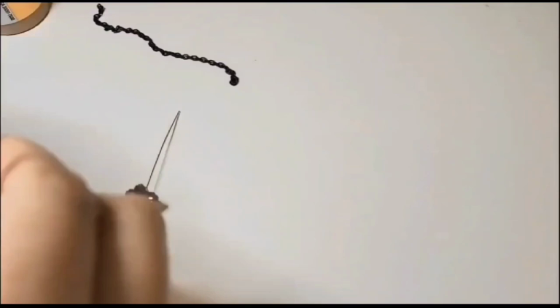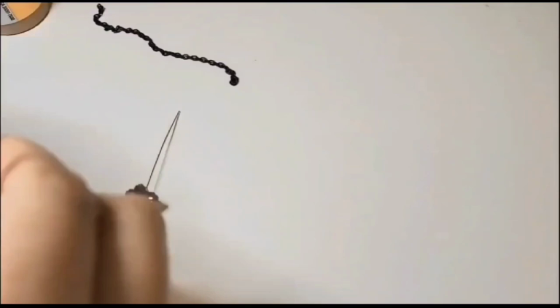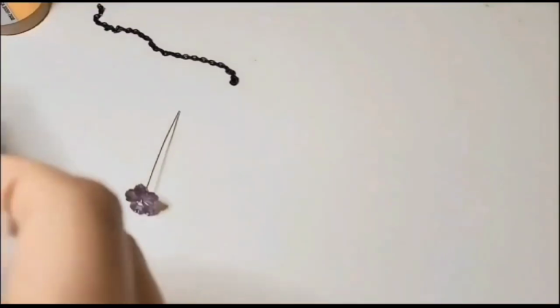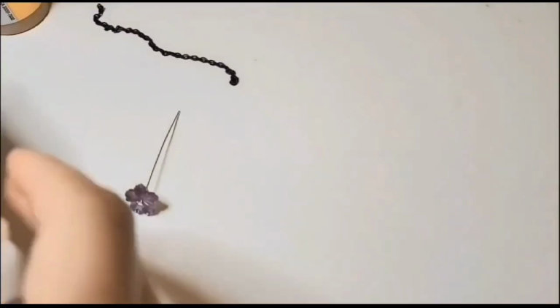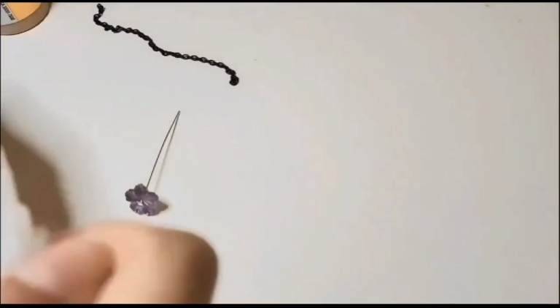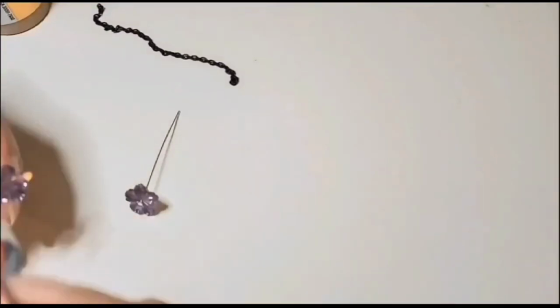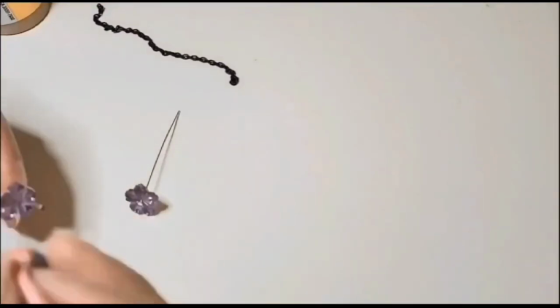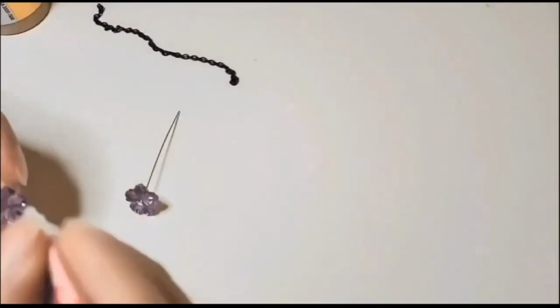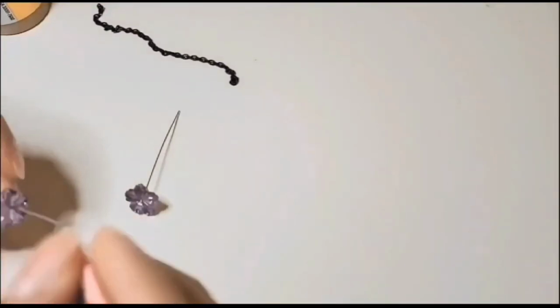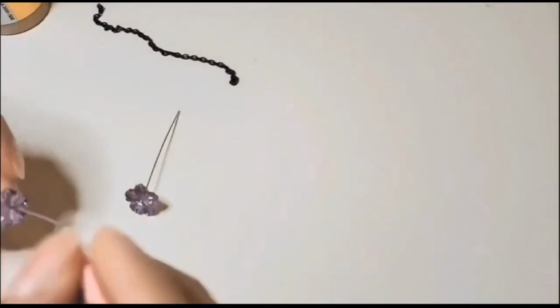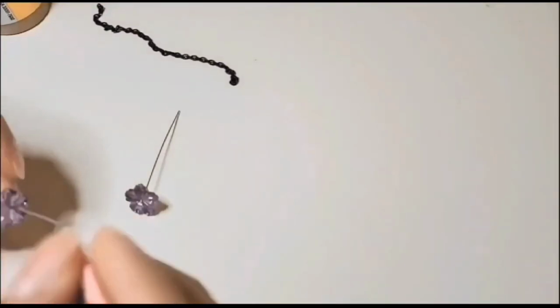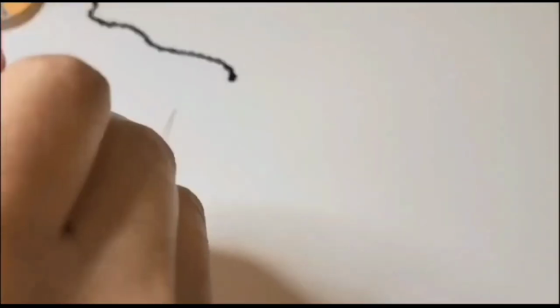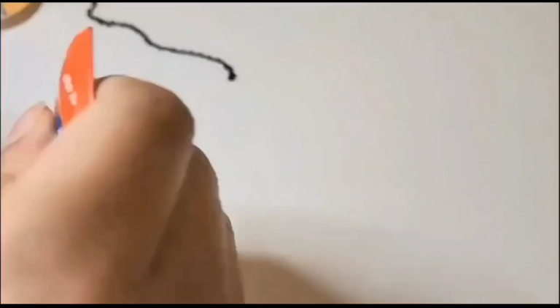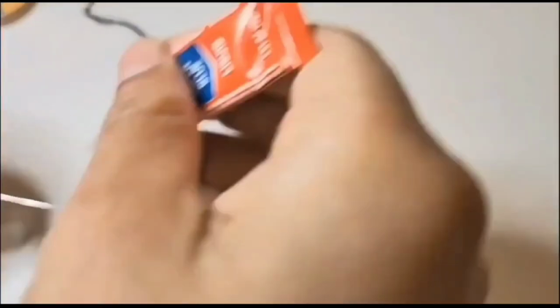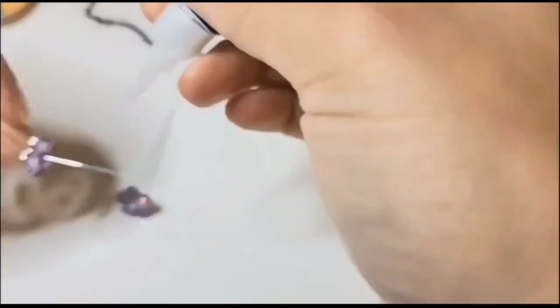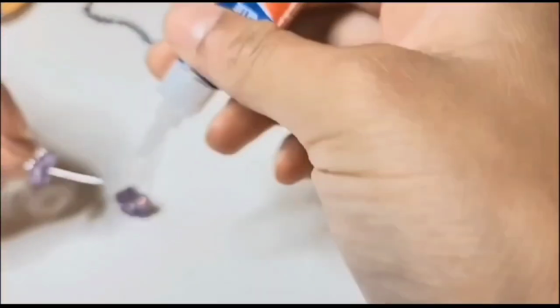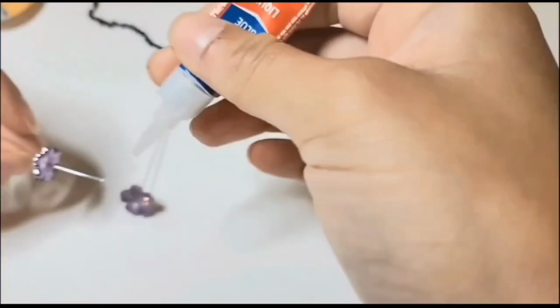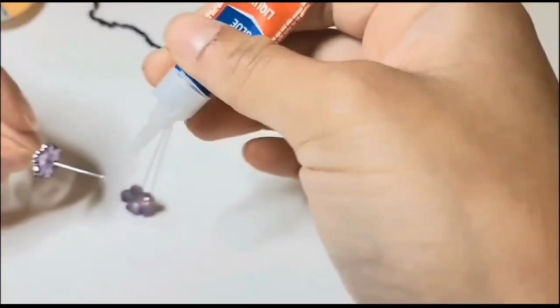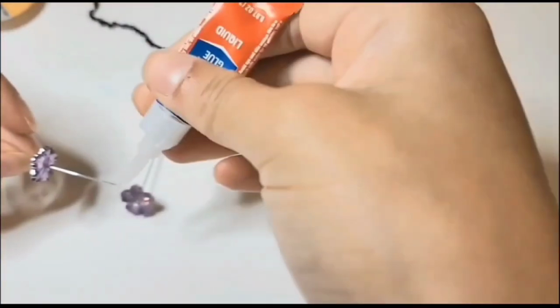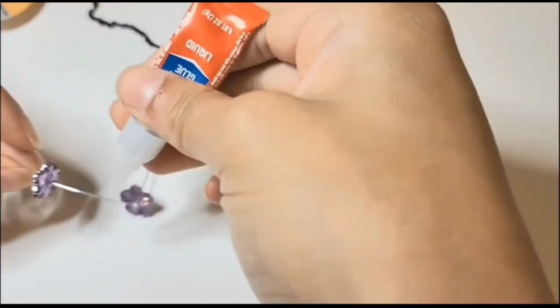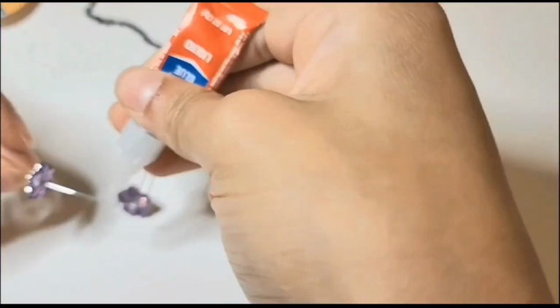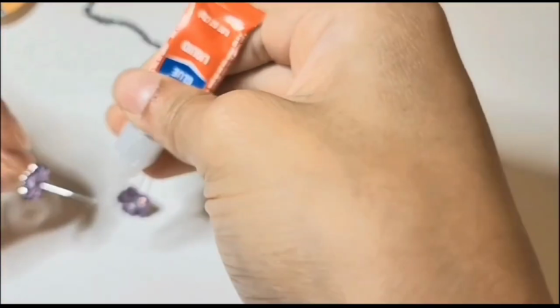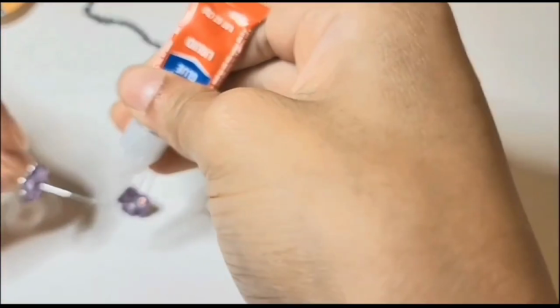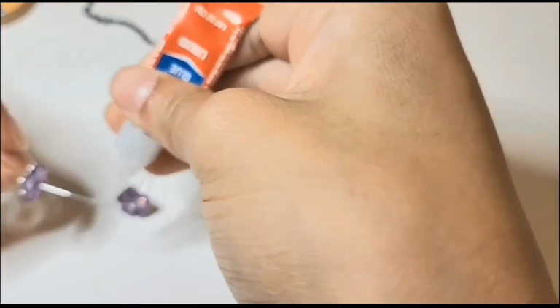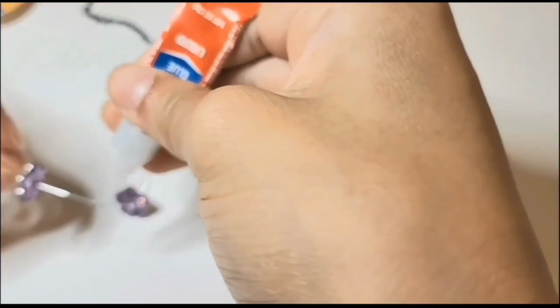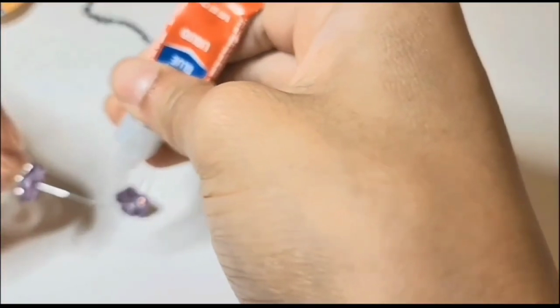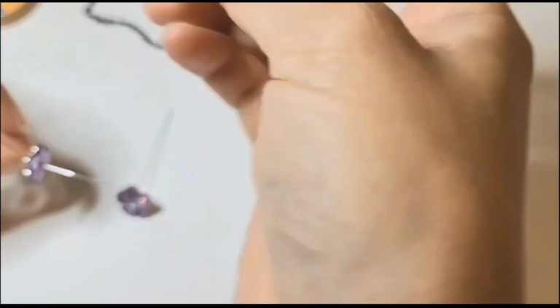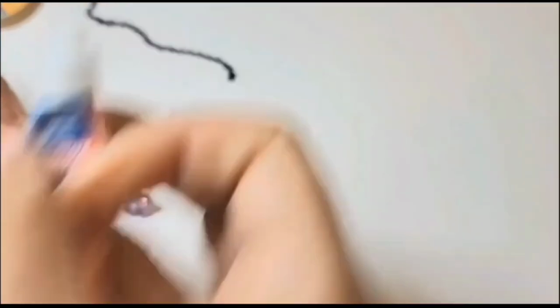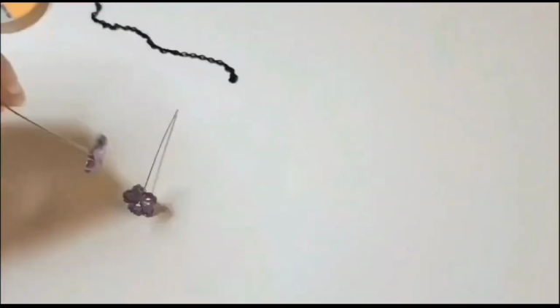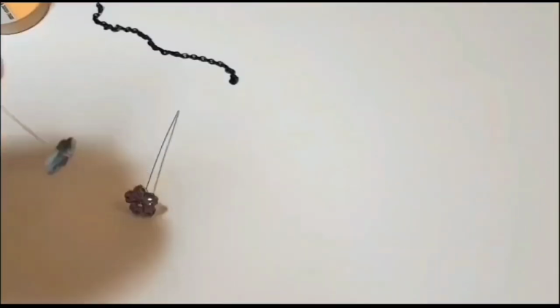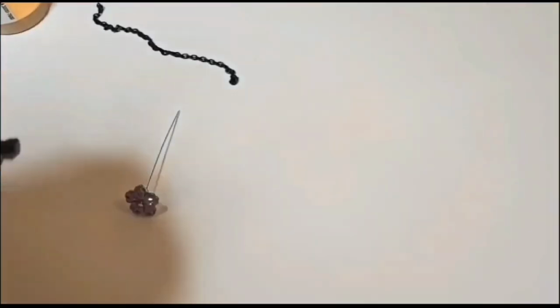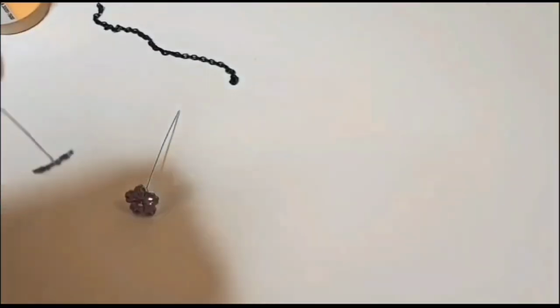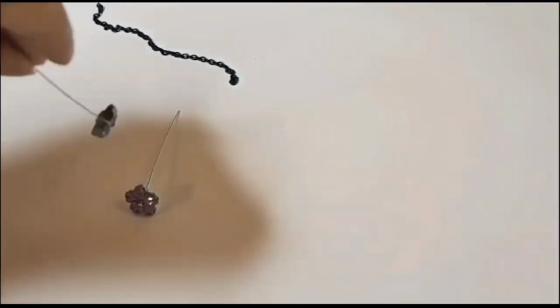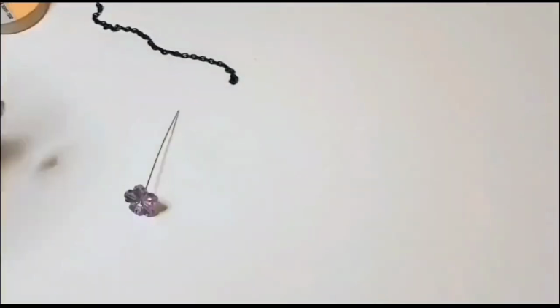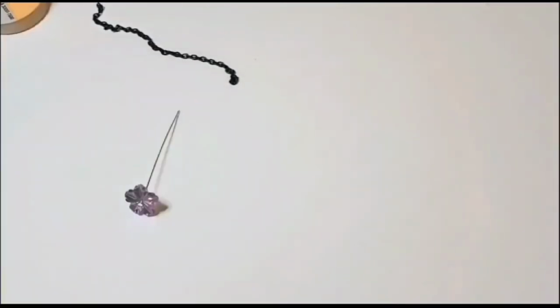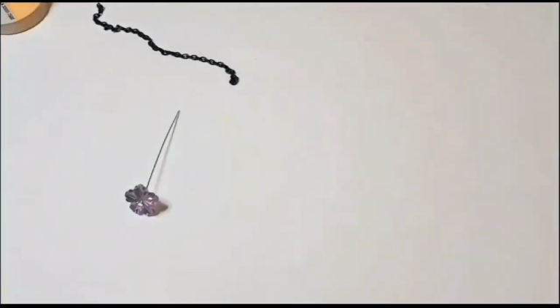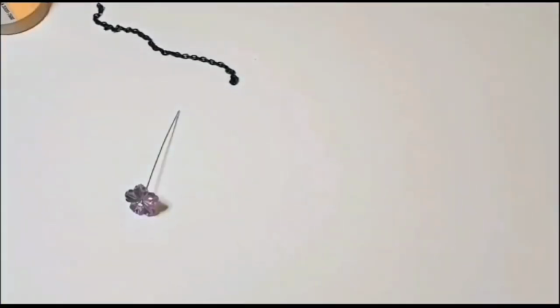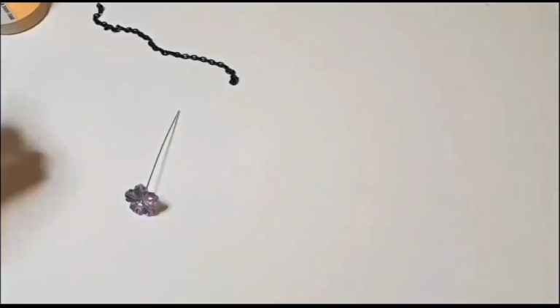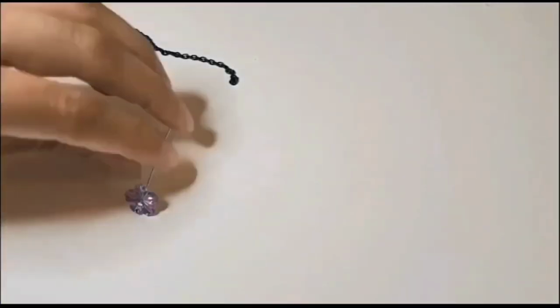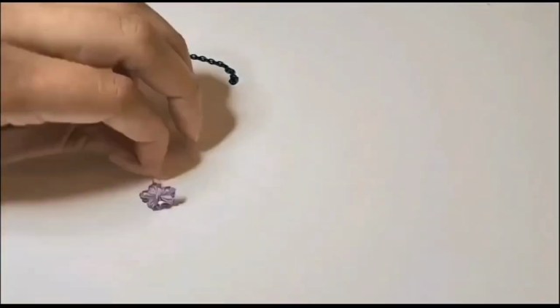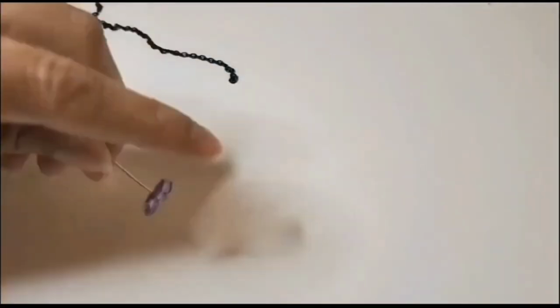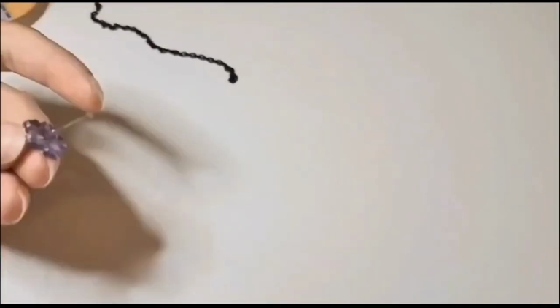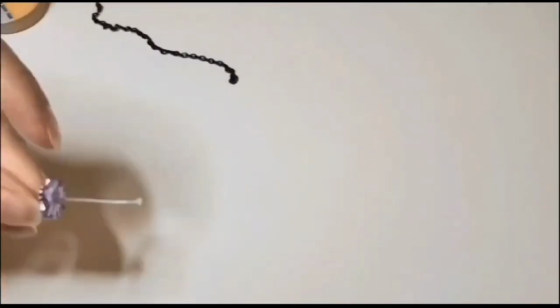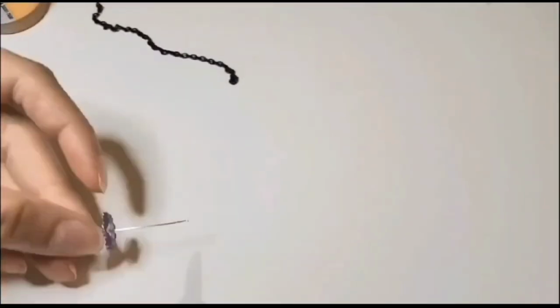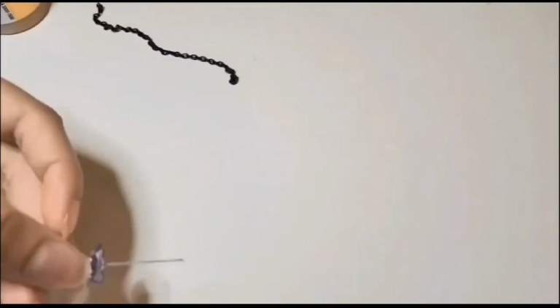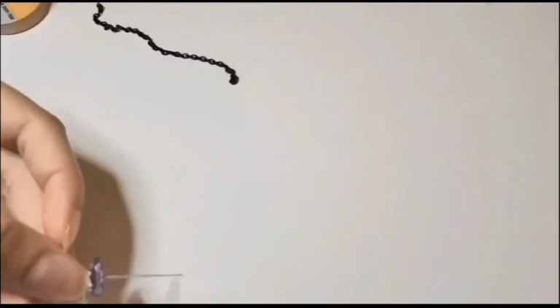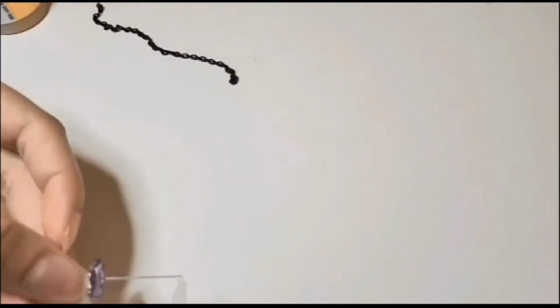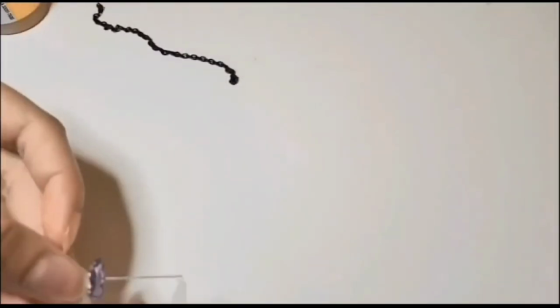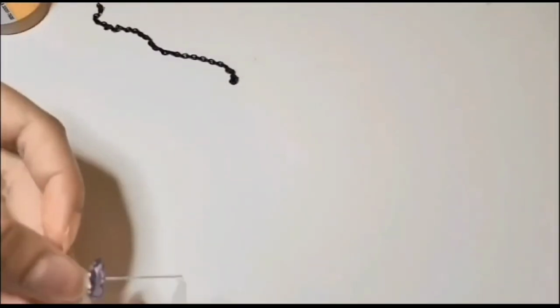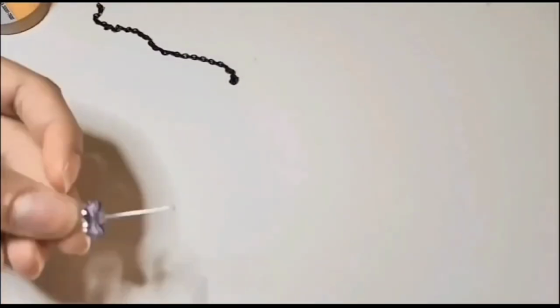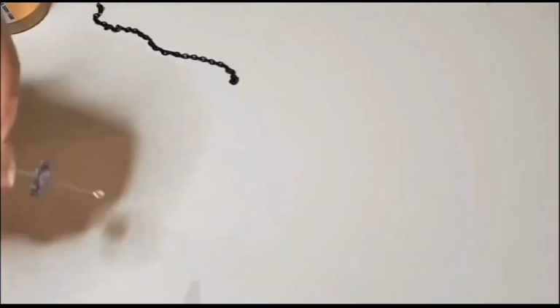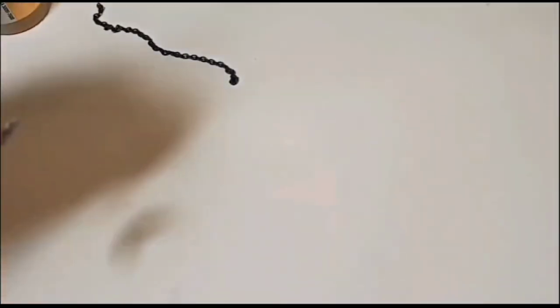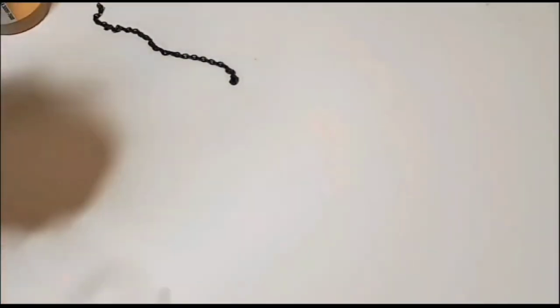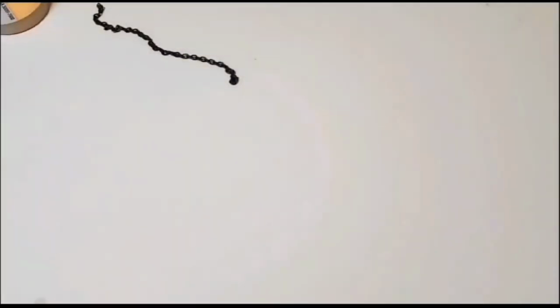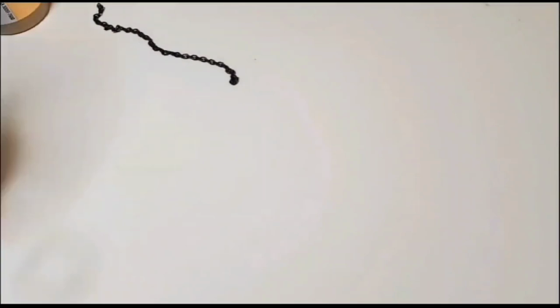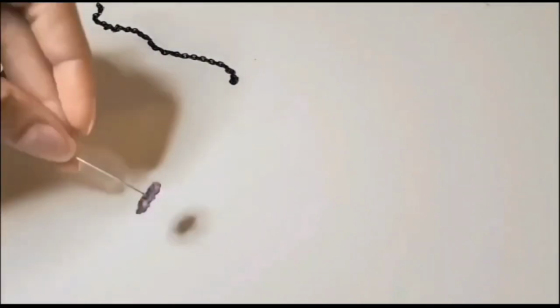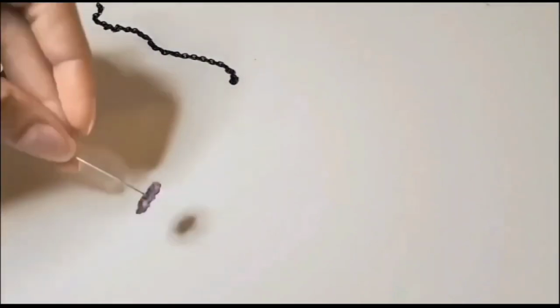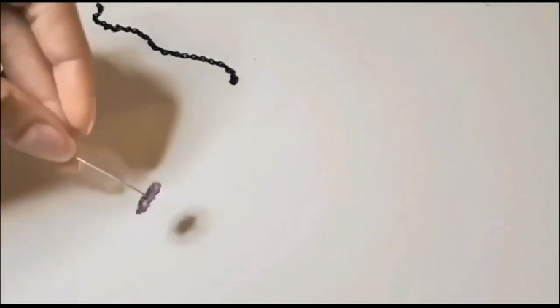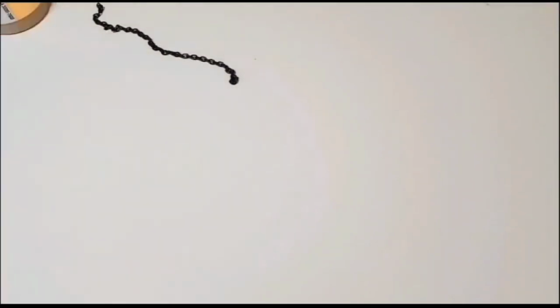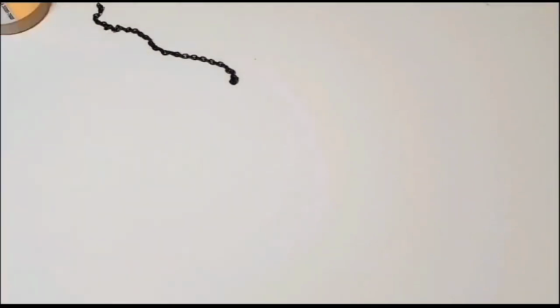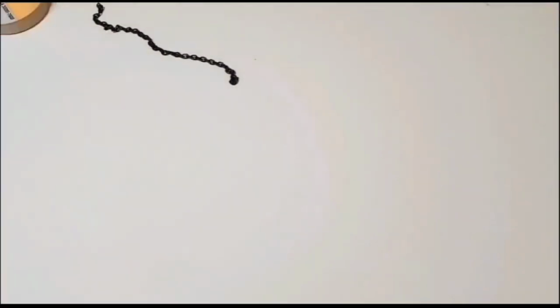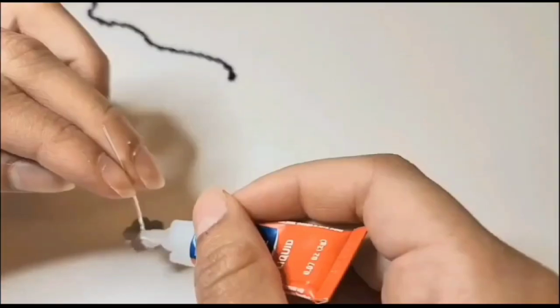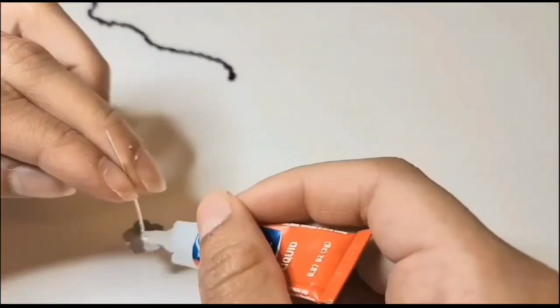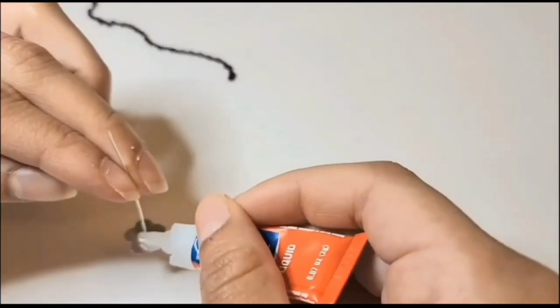I'm making some super simple hairpins using flower gems, black chain, and some antique gold paint.